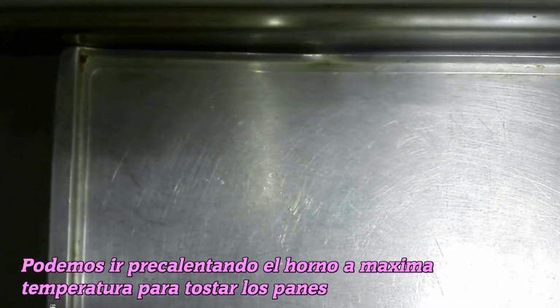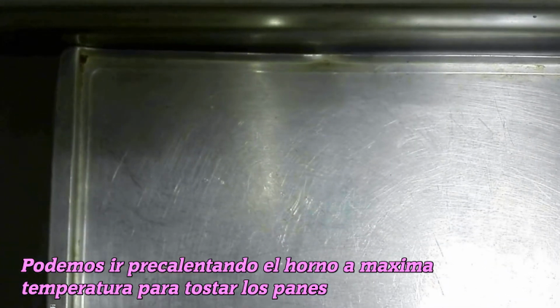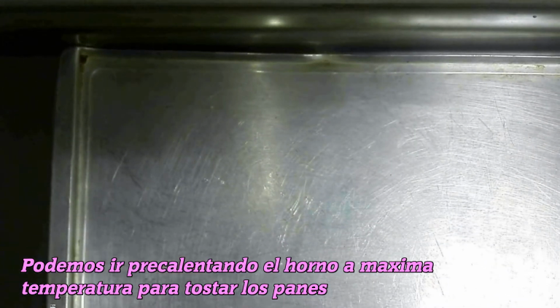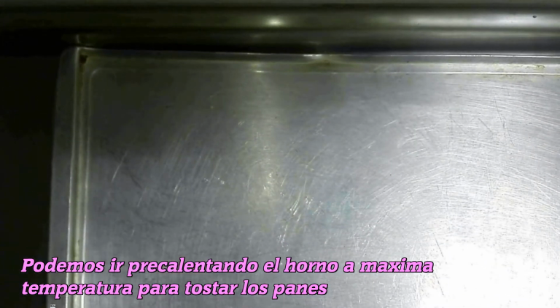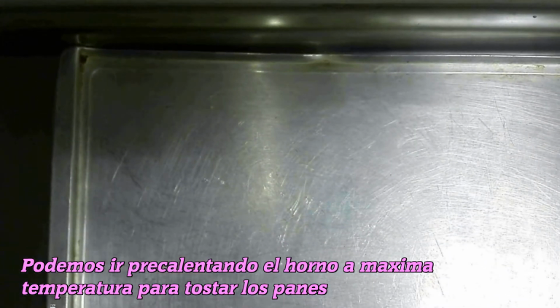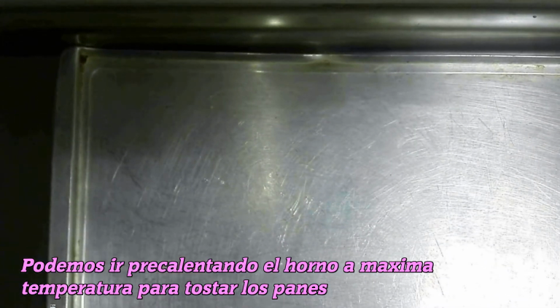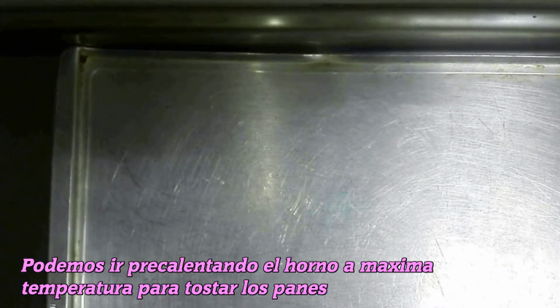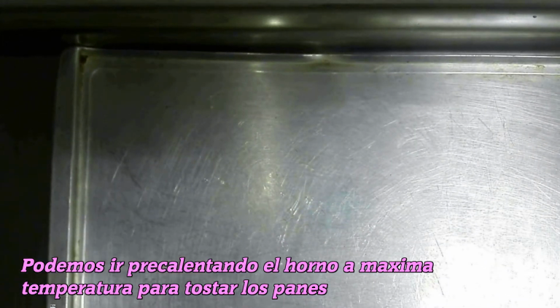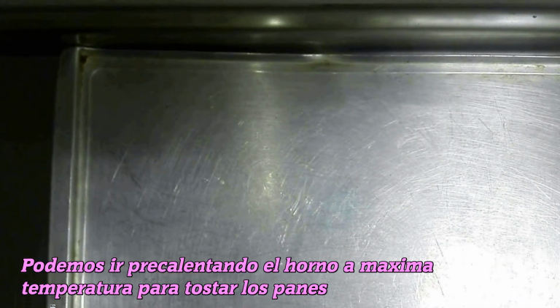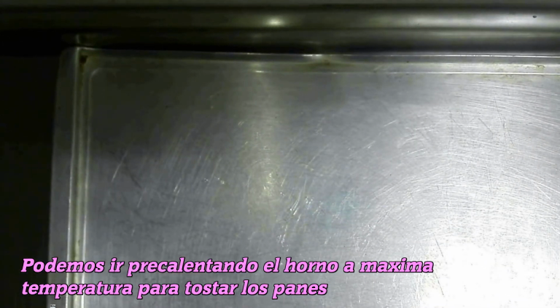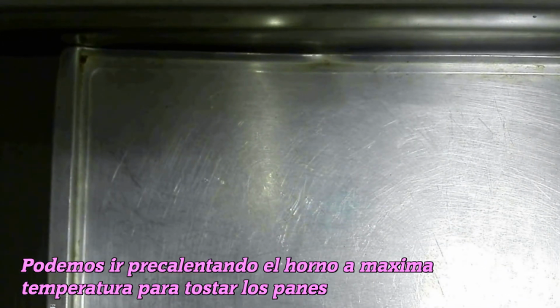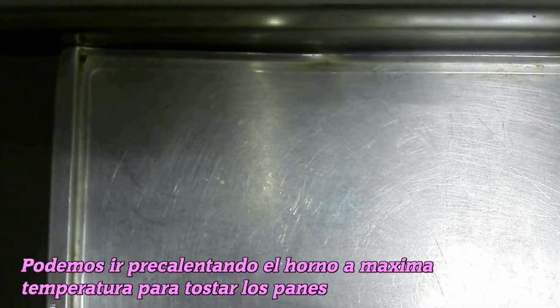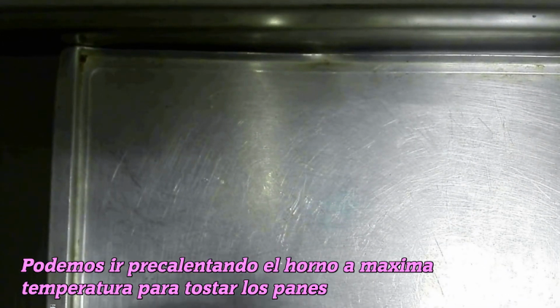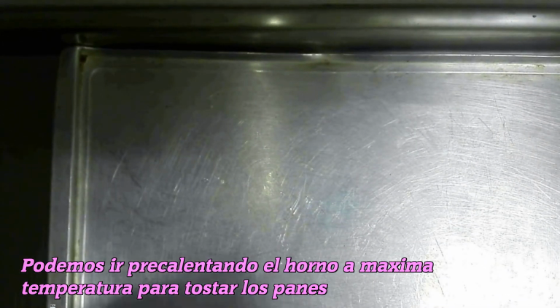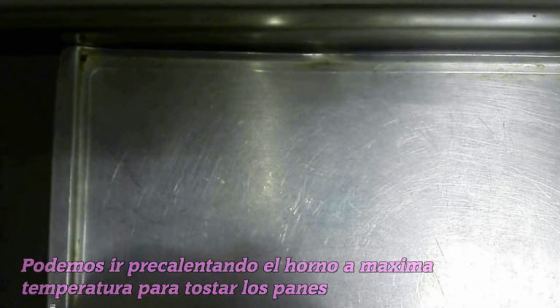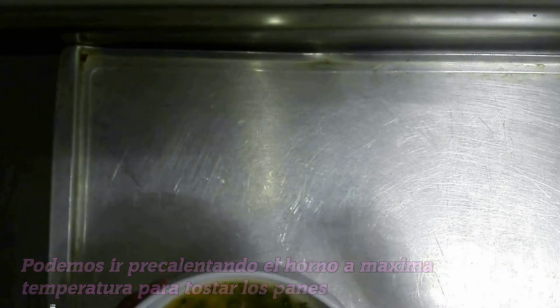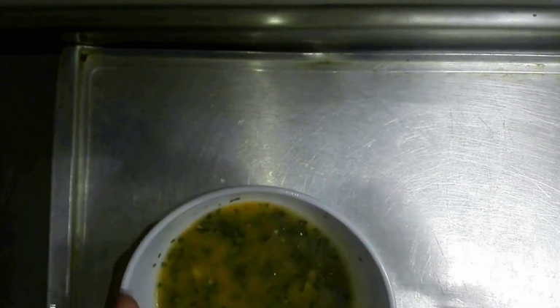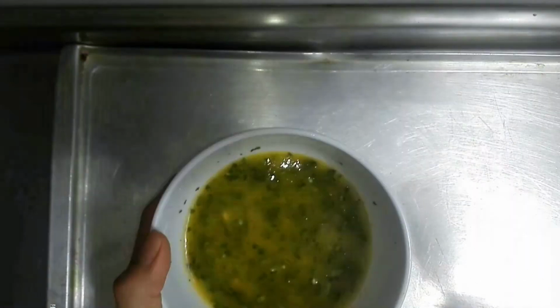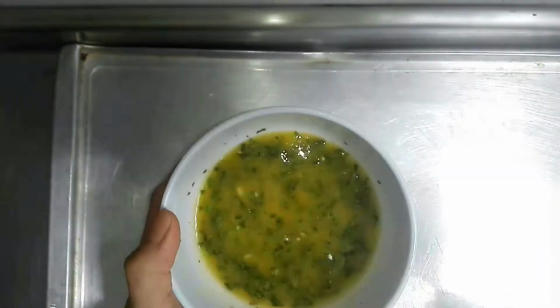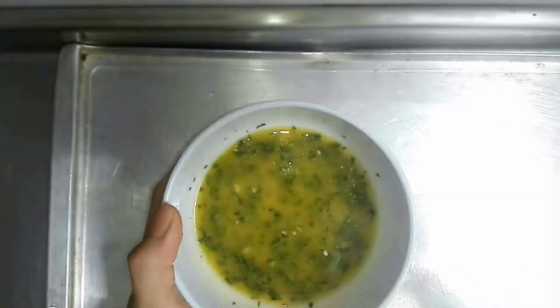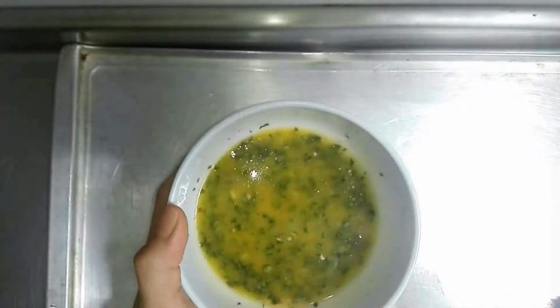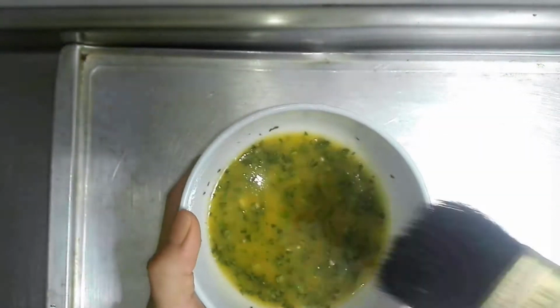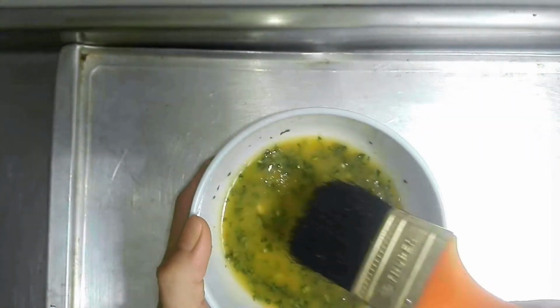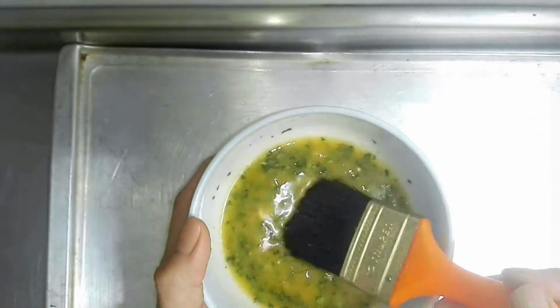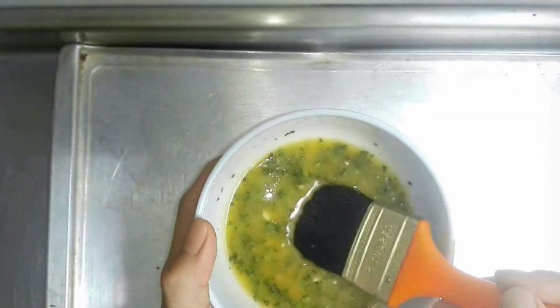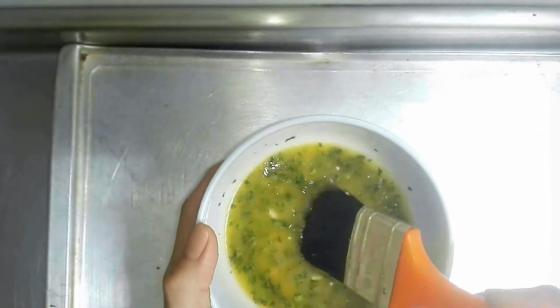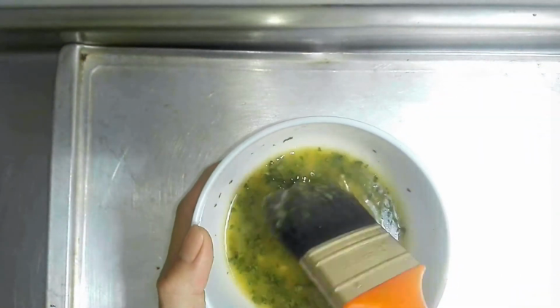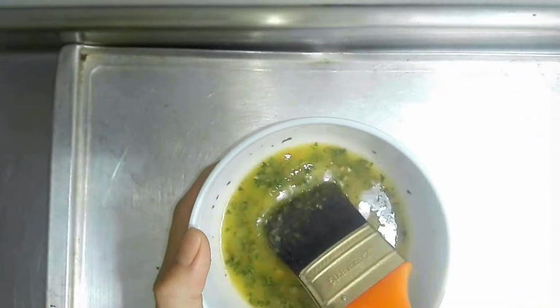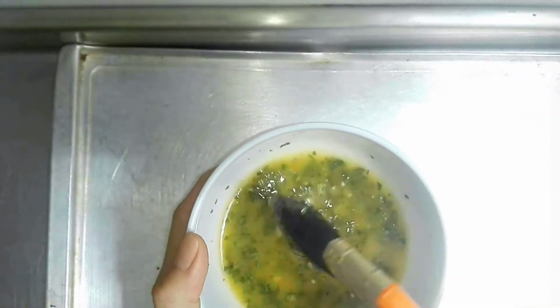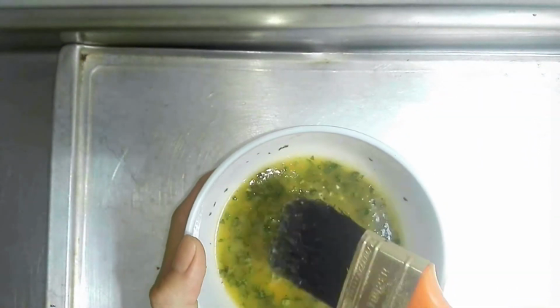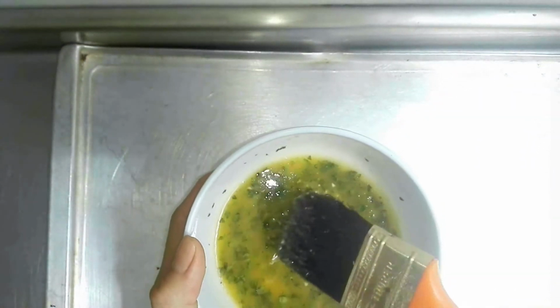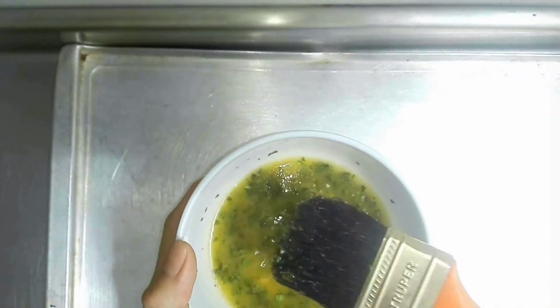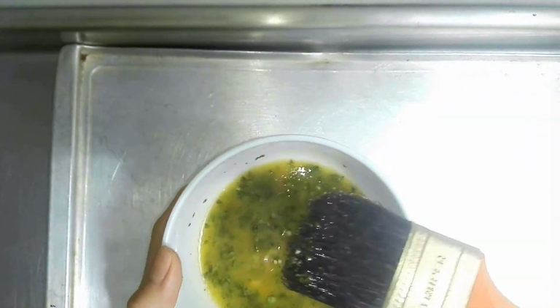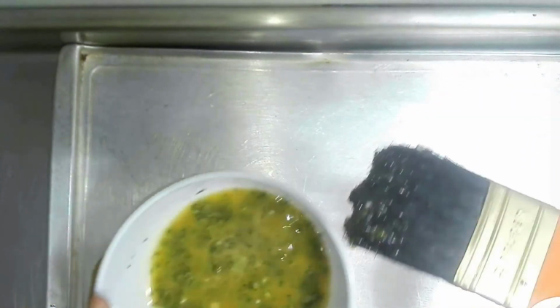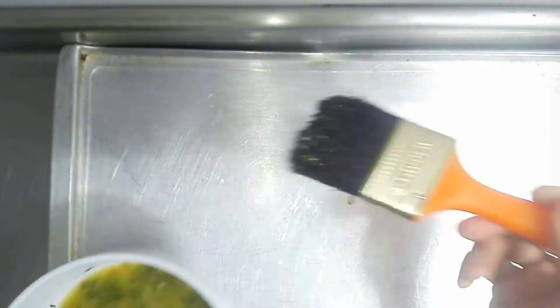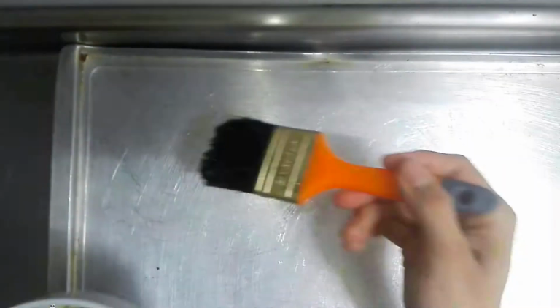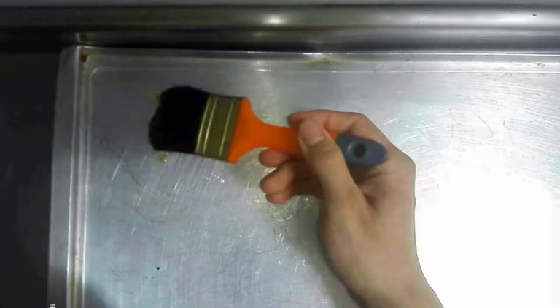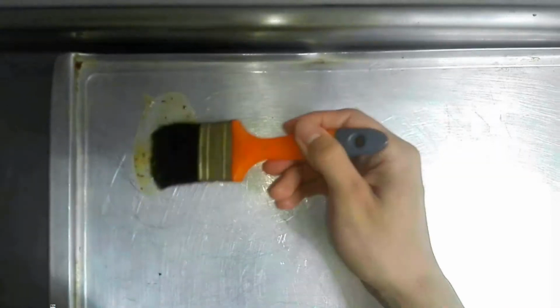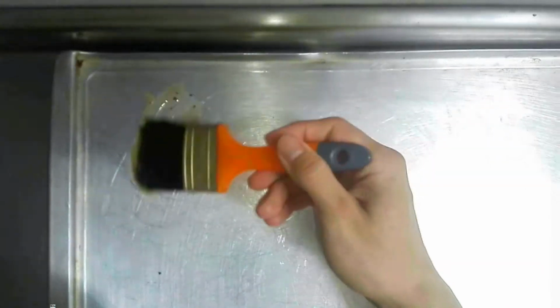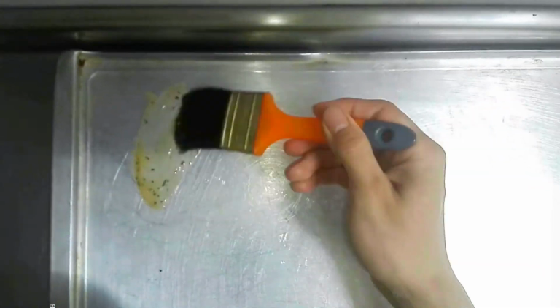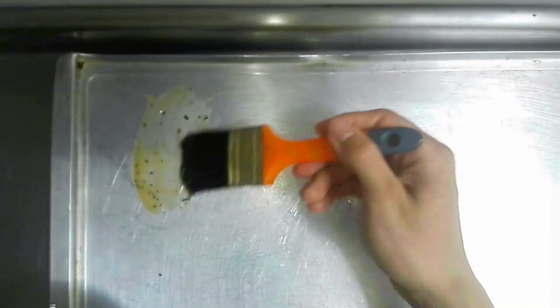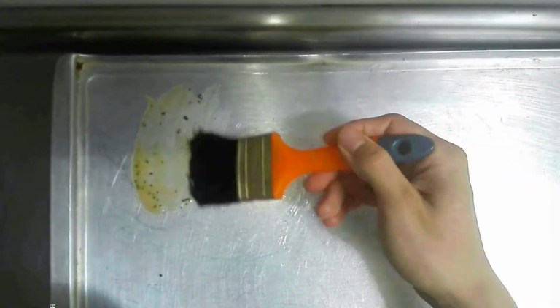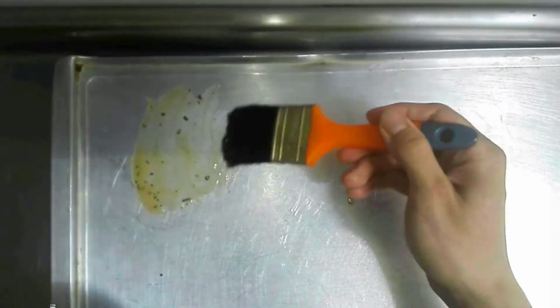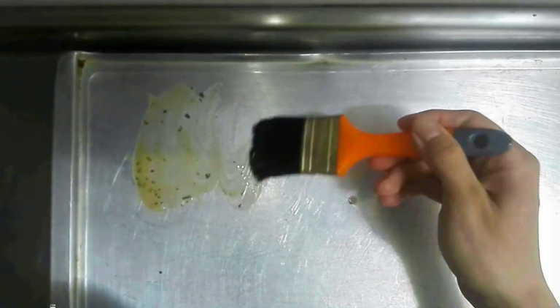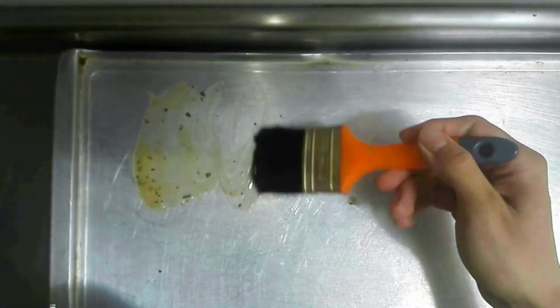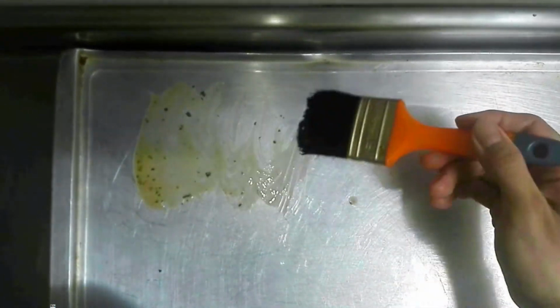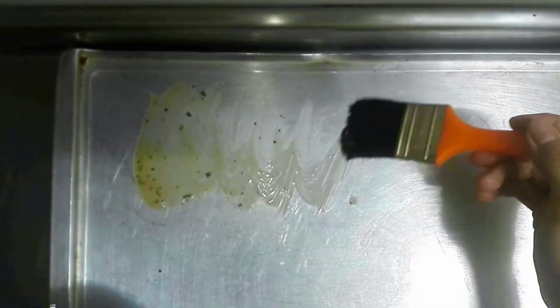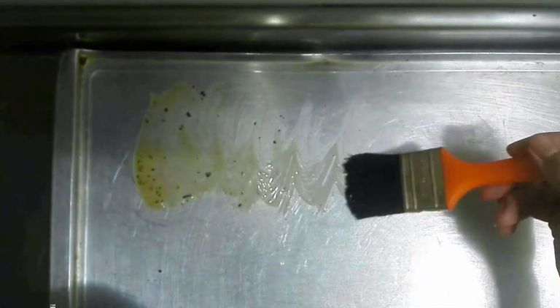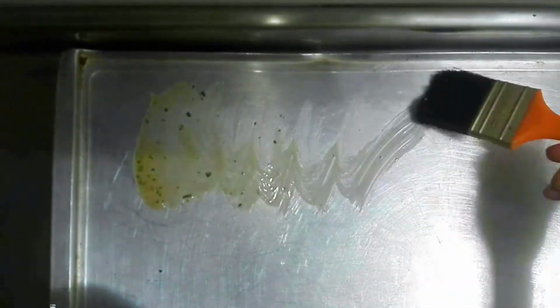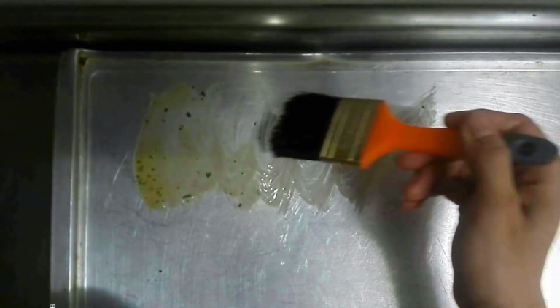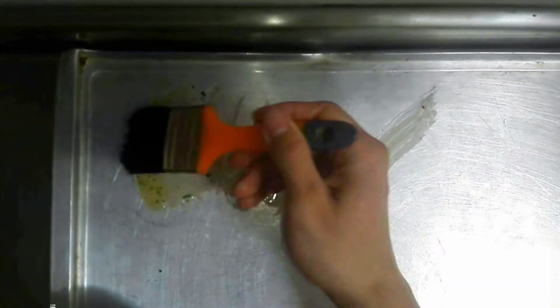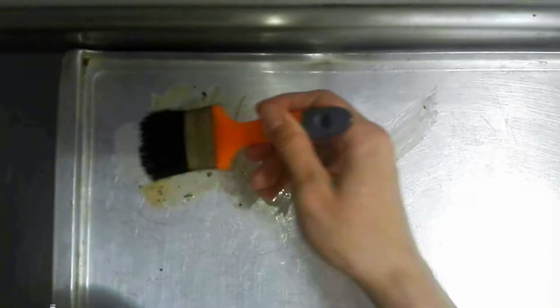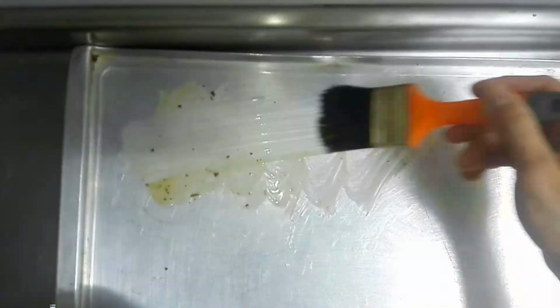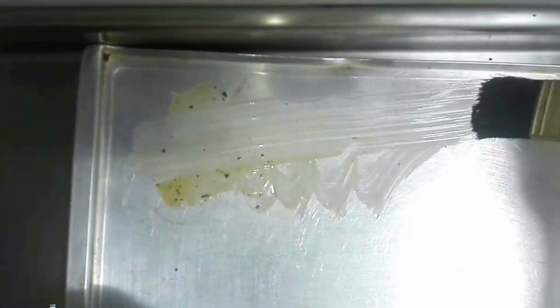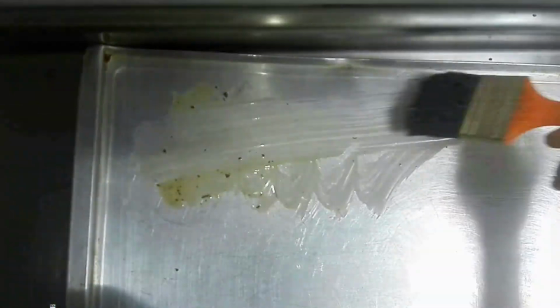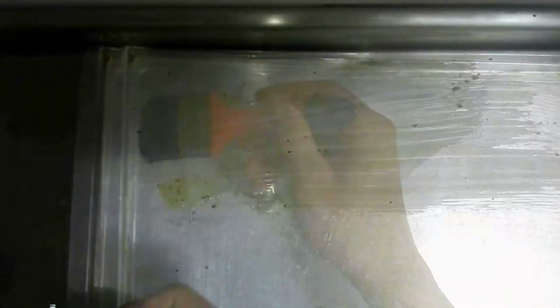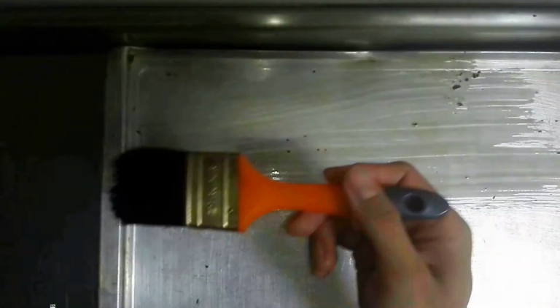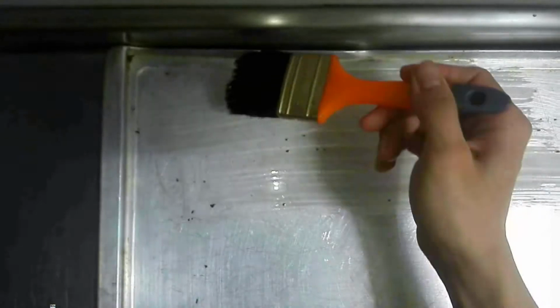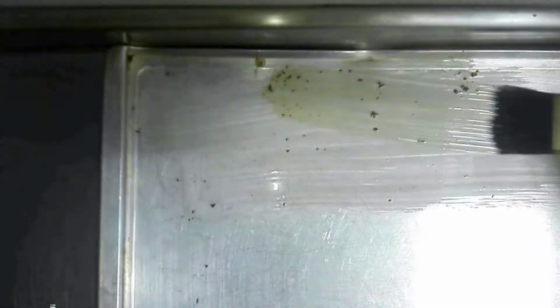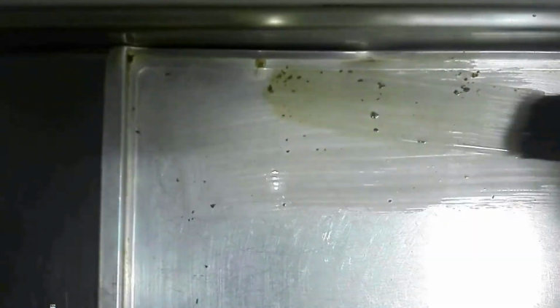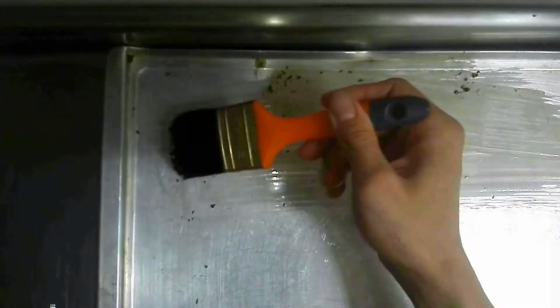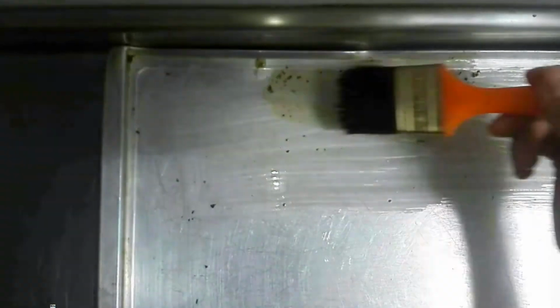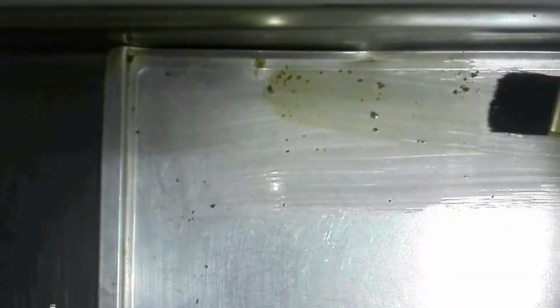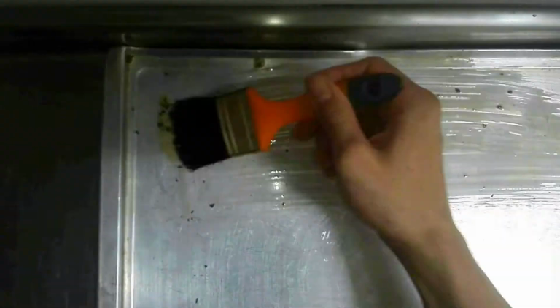Después de tener esta riquísima mantequilla de ajo, vamos a engrasar una bandeja con la ayuda de una brocha y embadurnar todos nuestros panes.